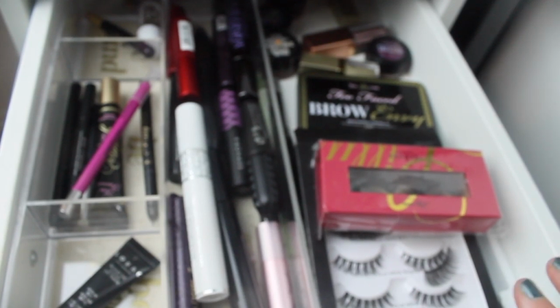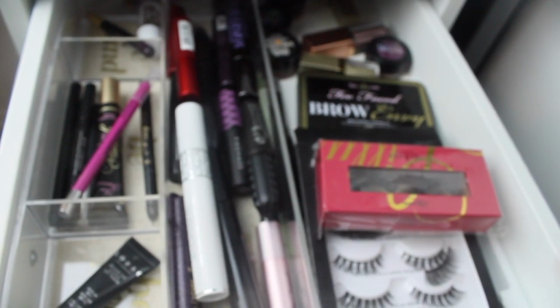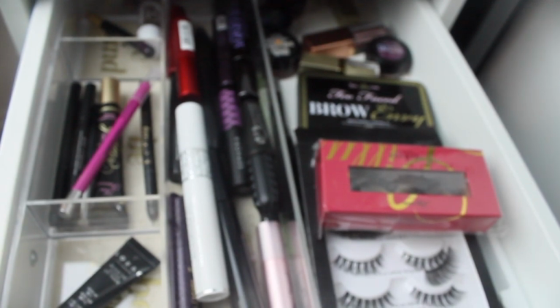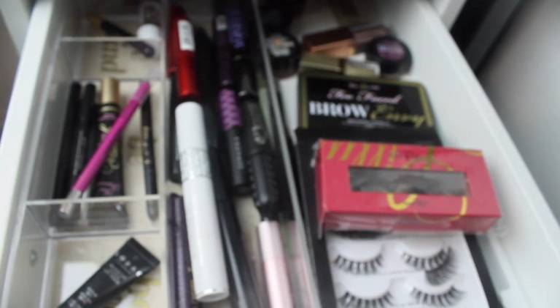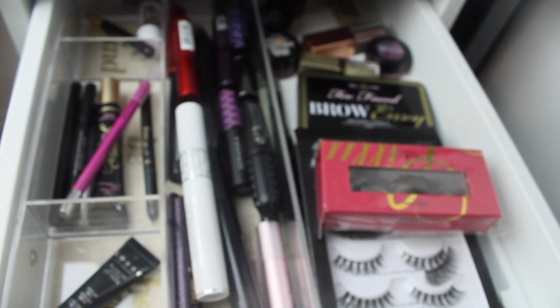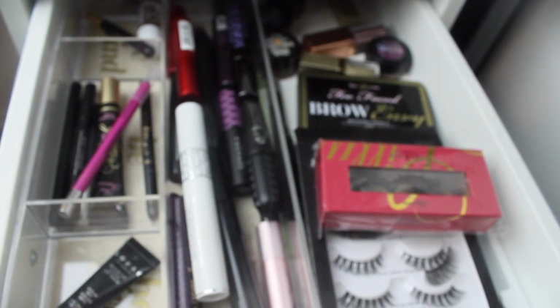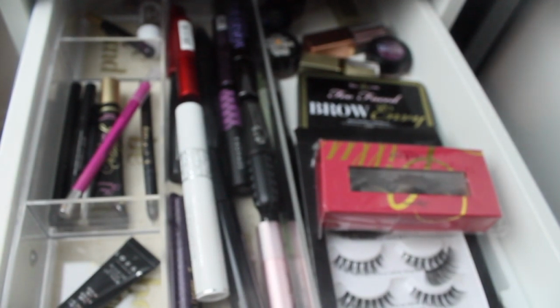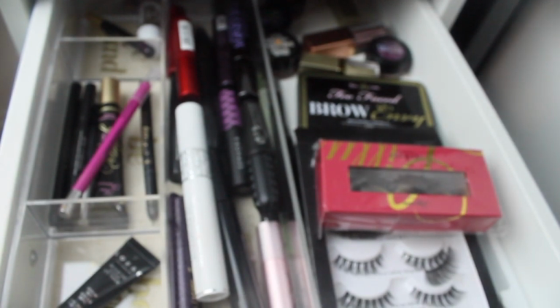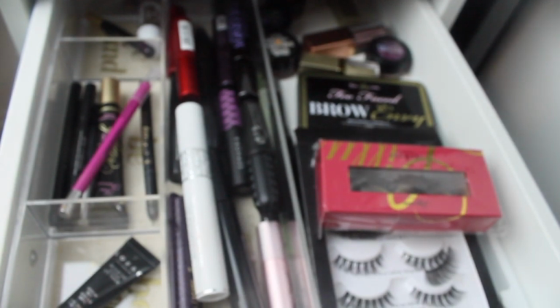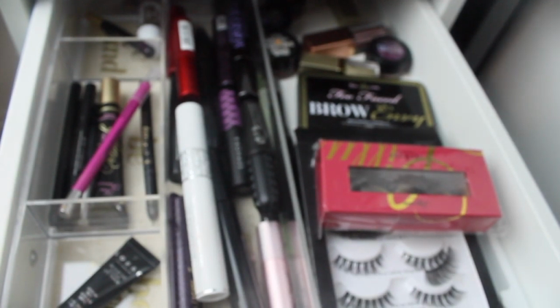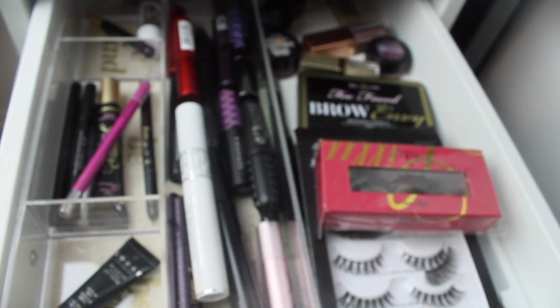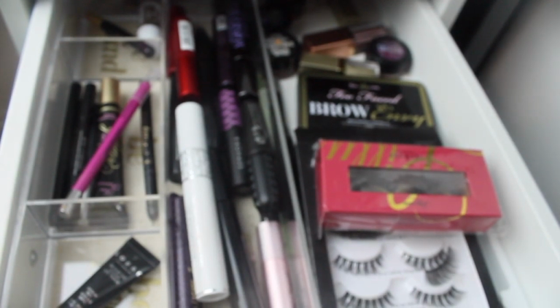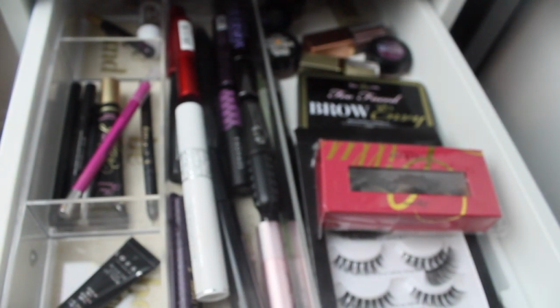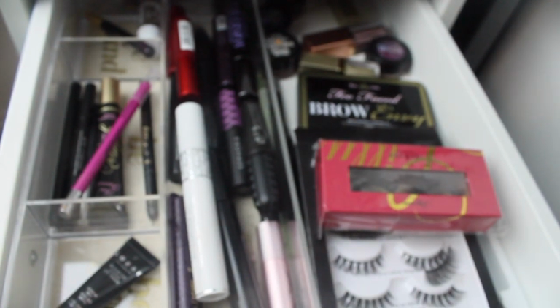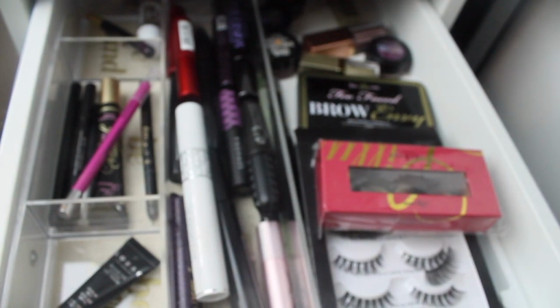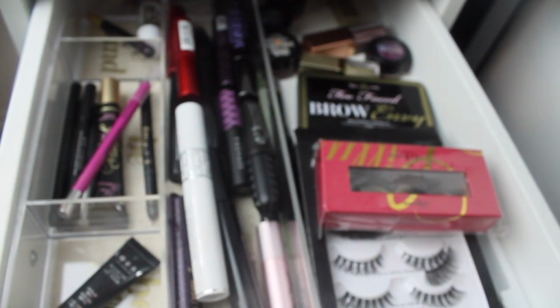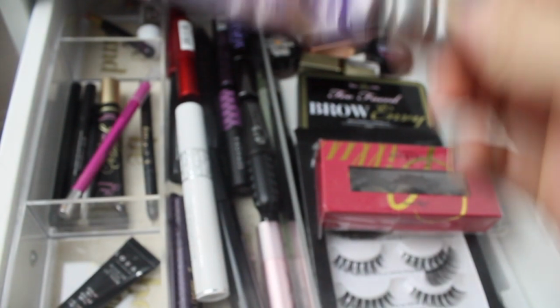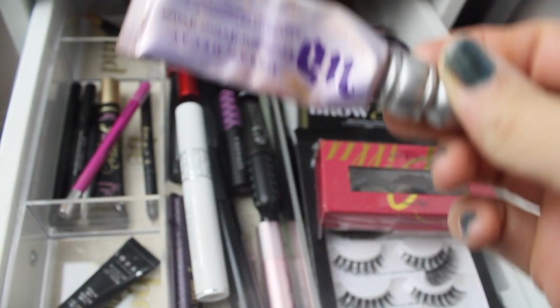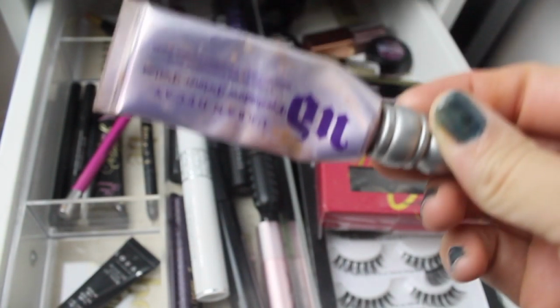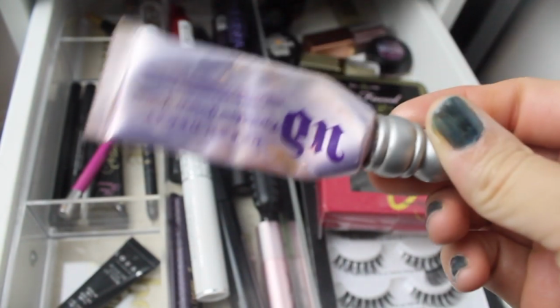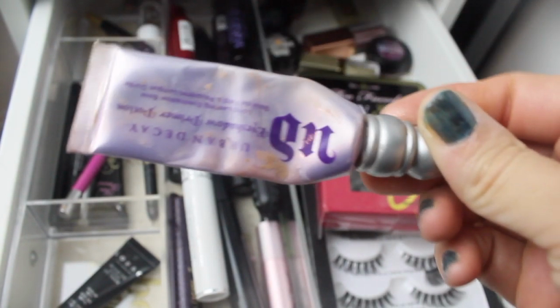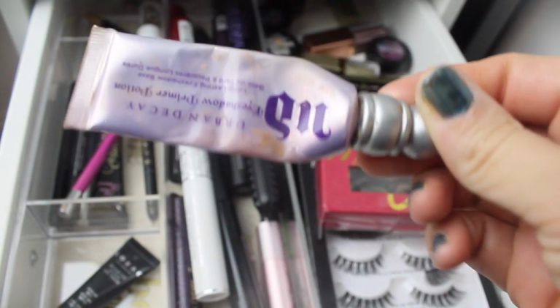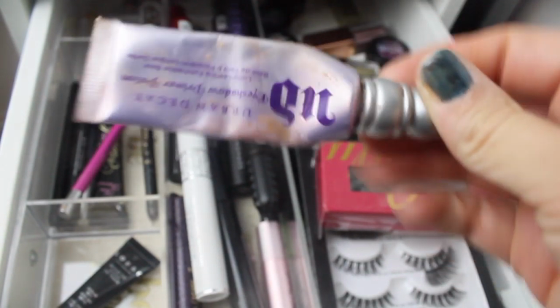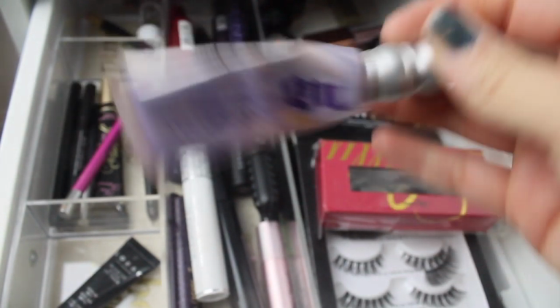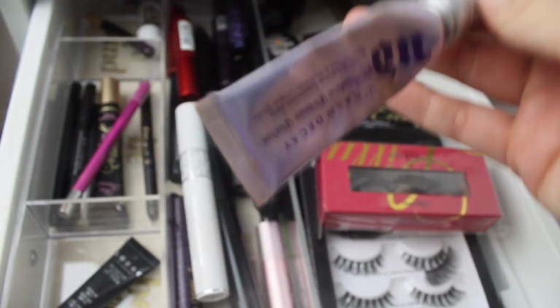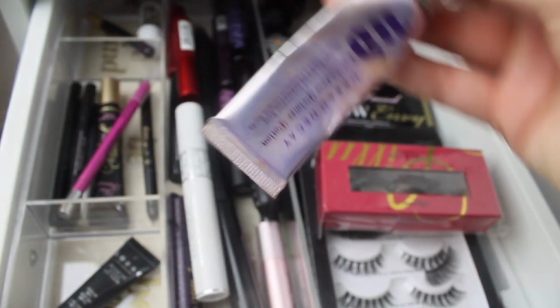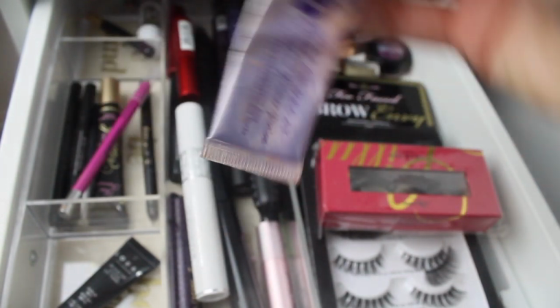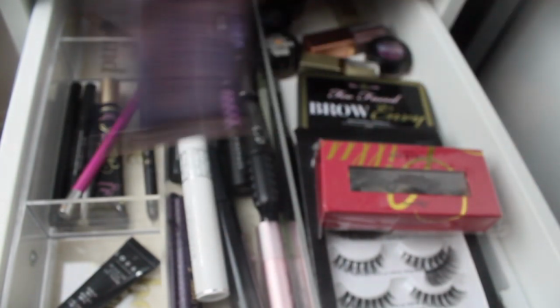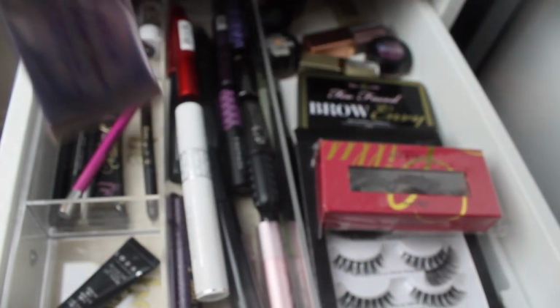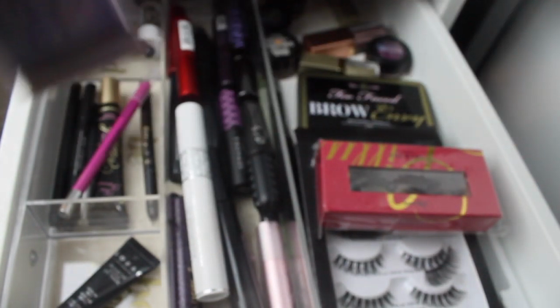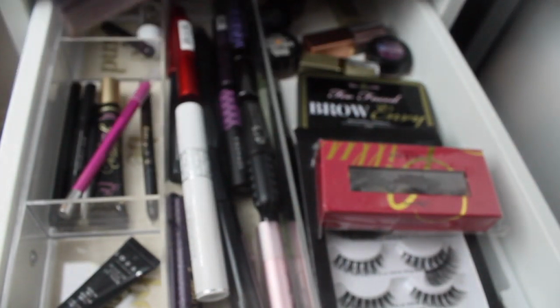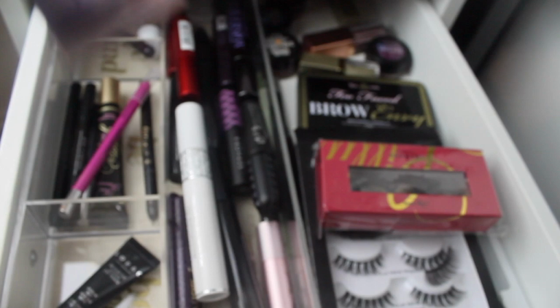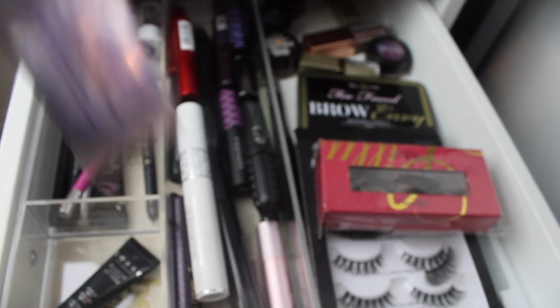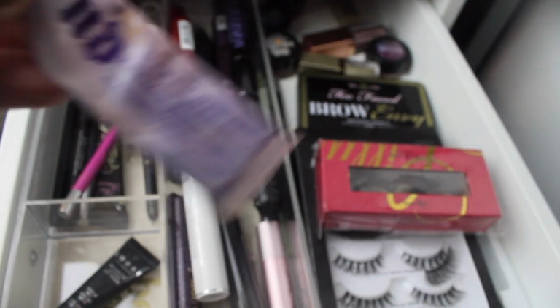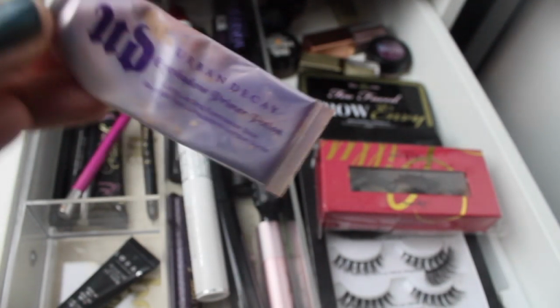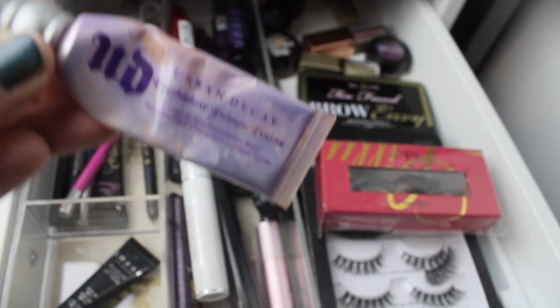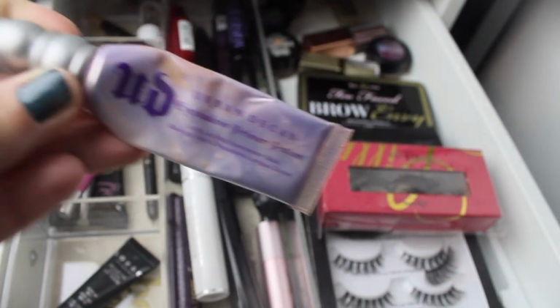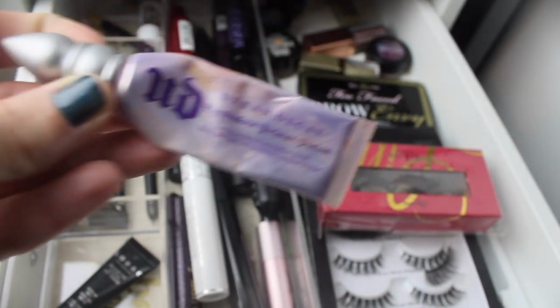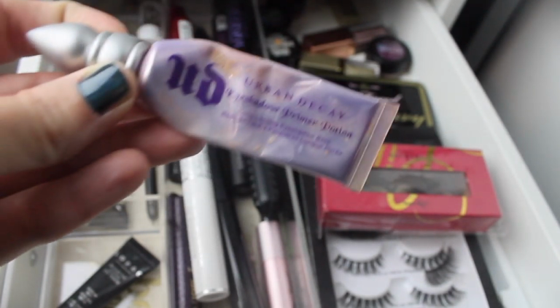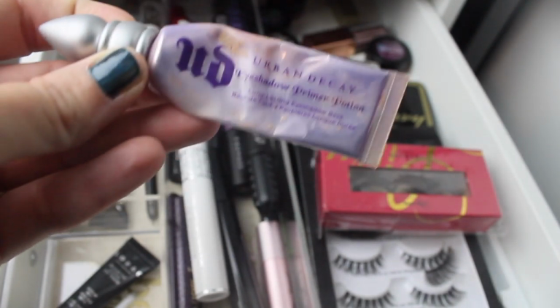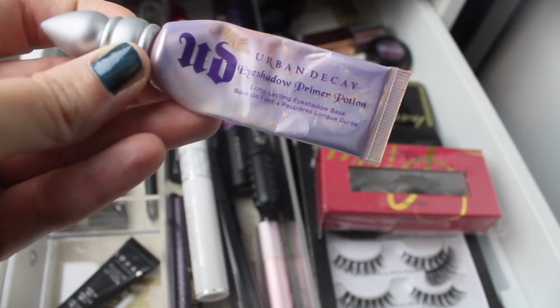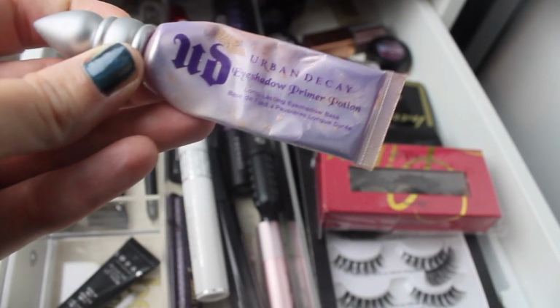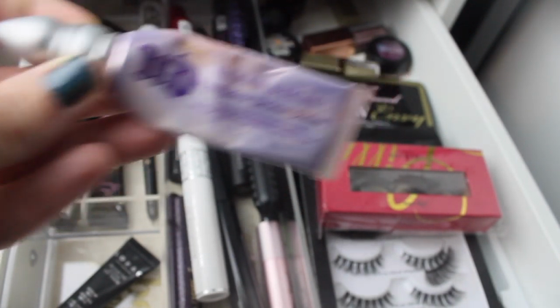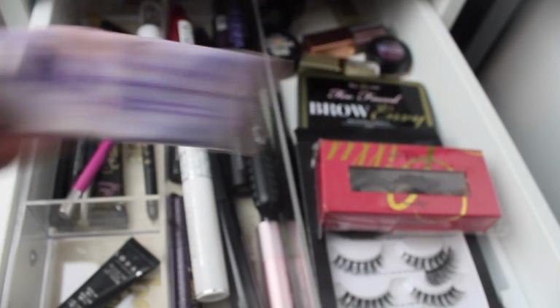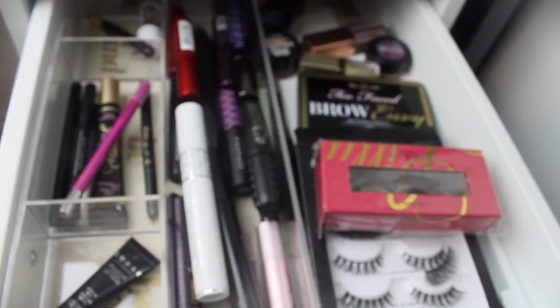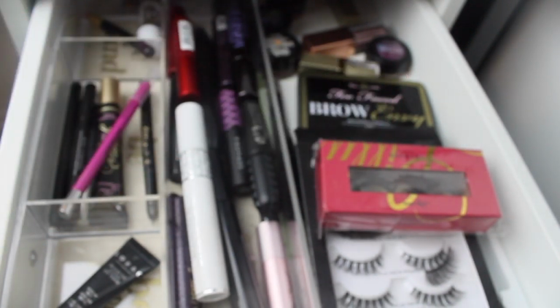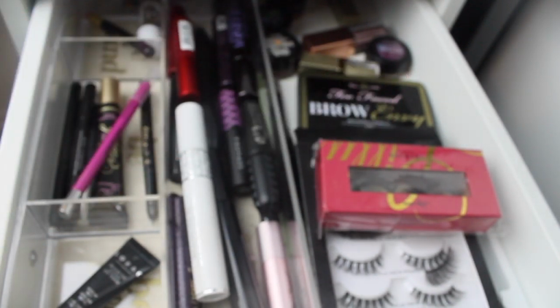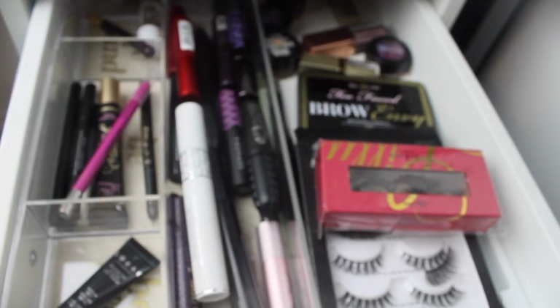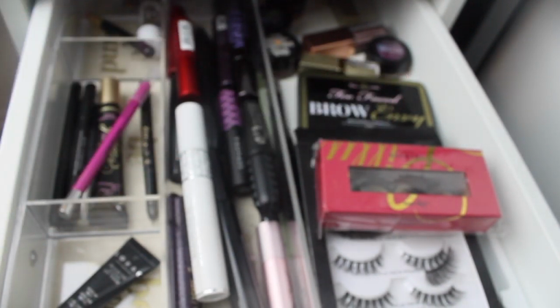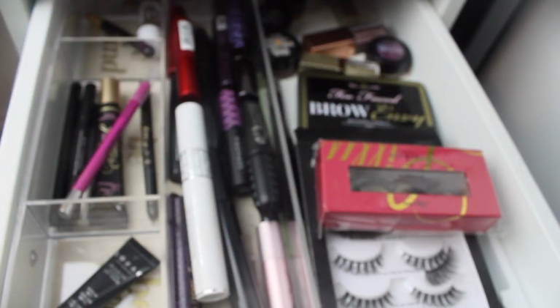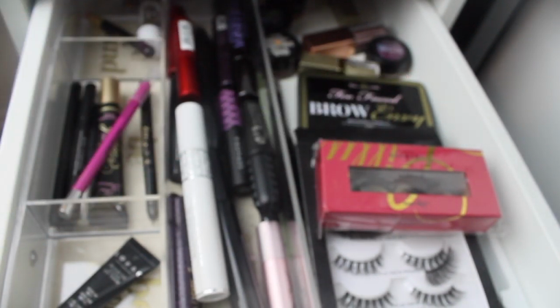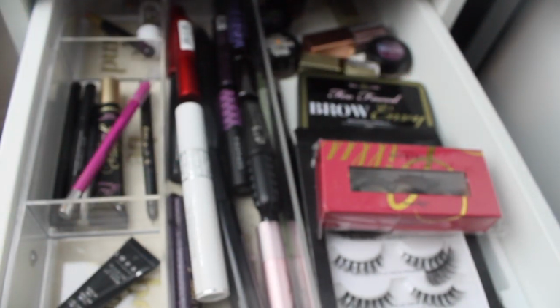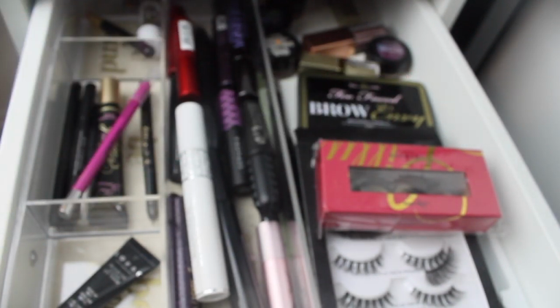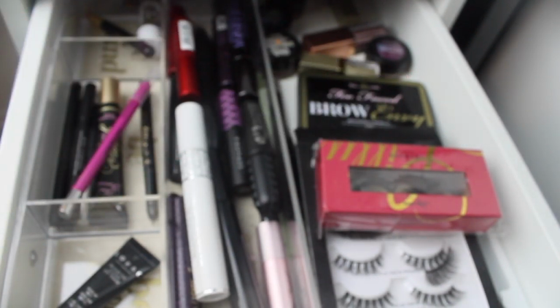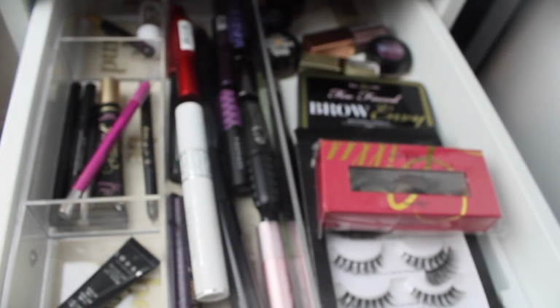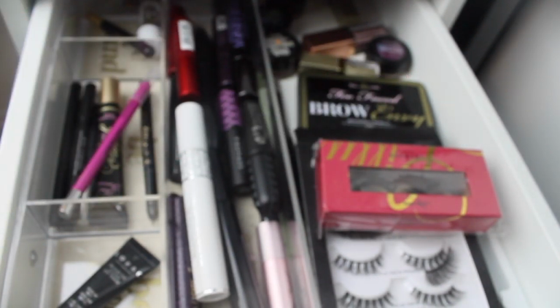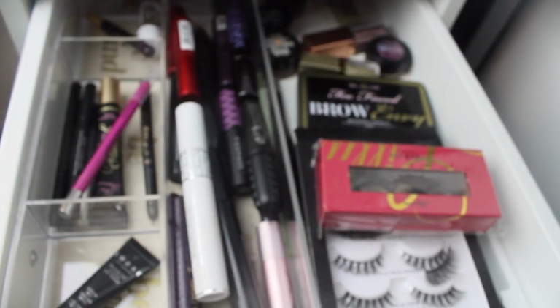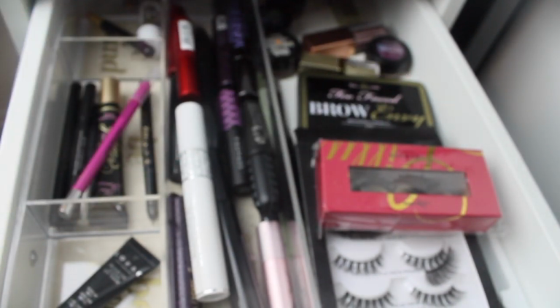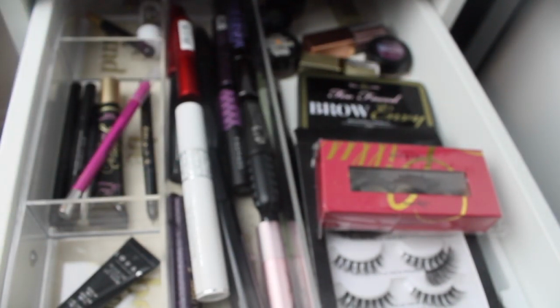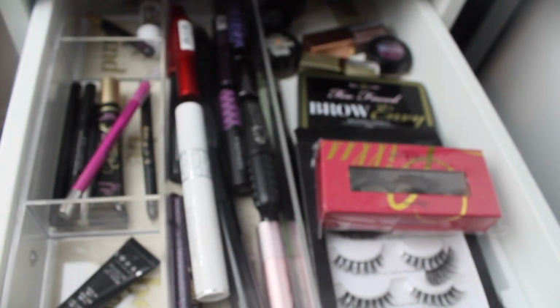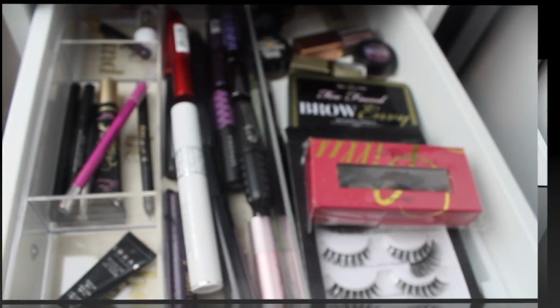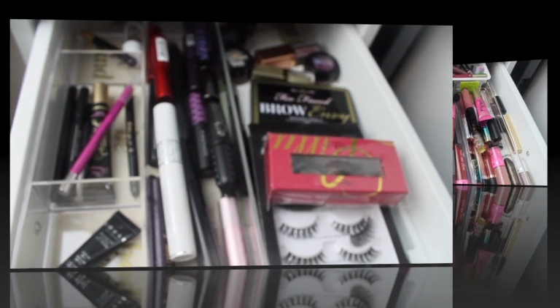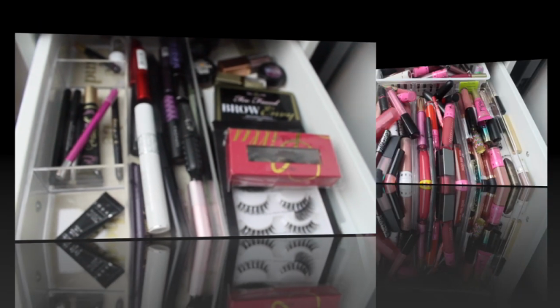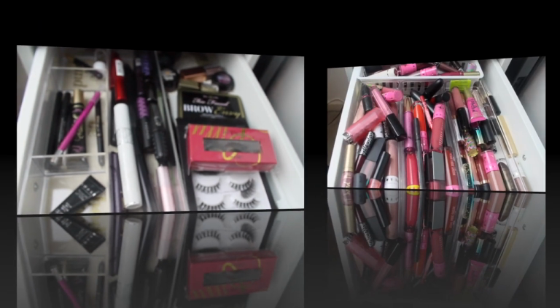I need to keep in — still not going strong, but still going — the Urban Decay Primer Potion. And that's all.